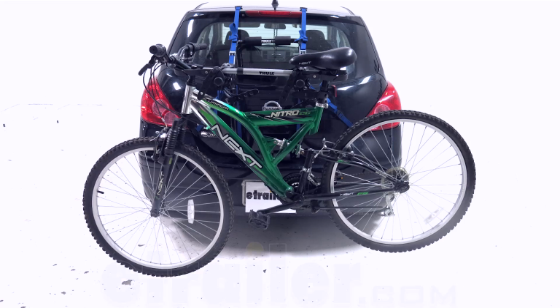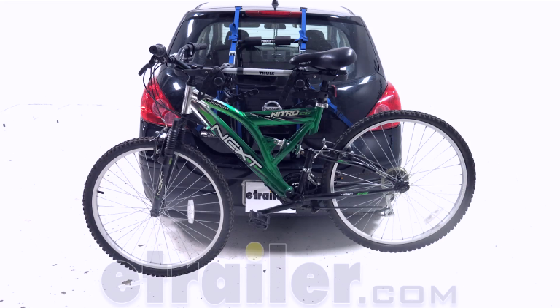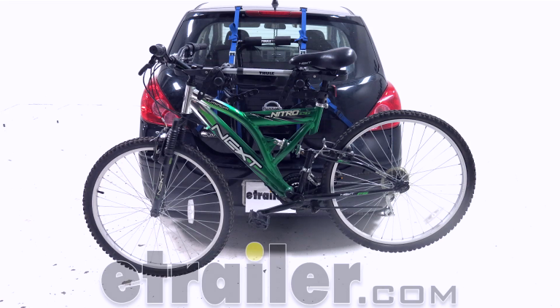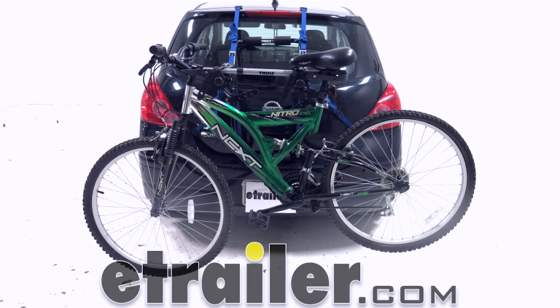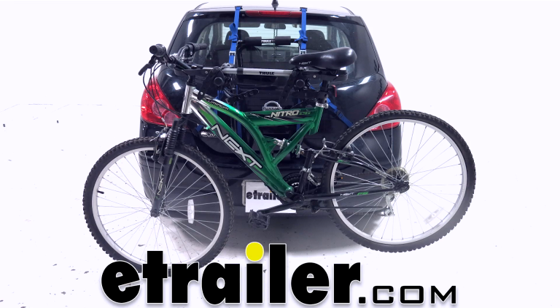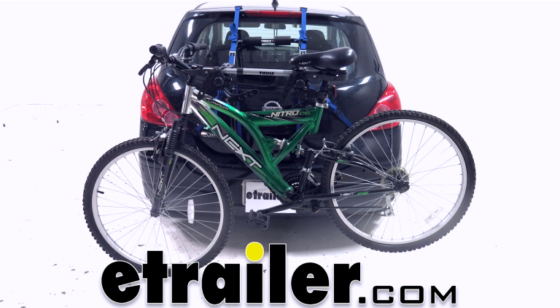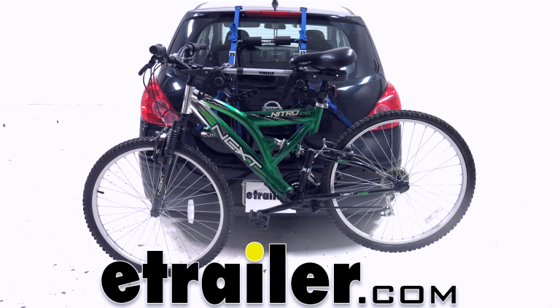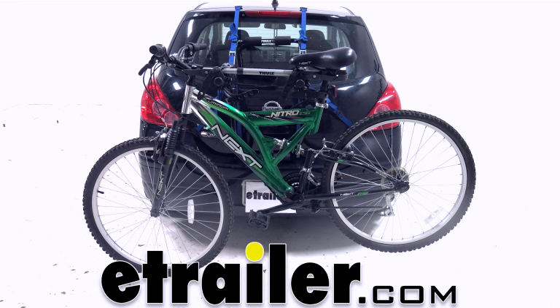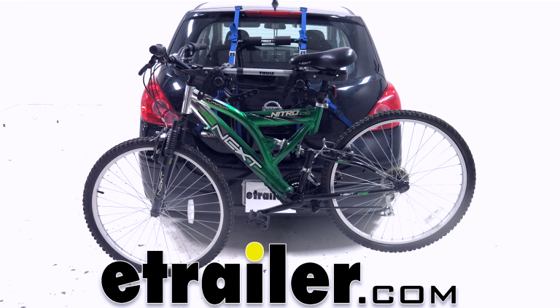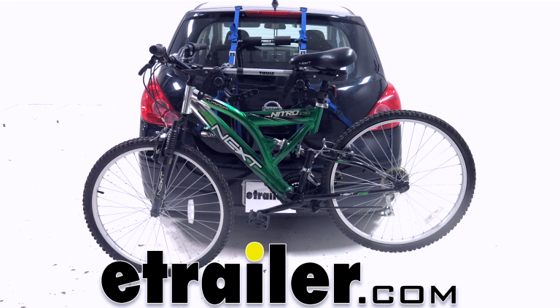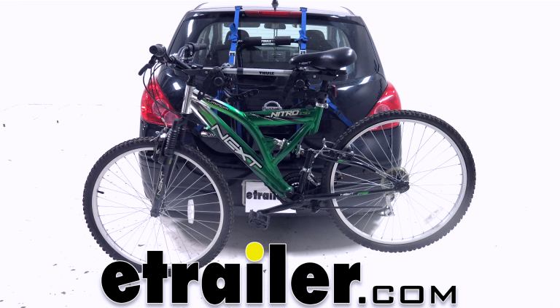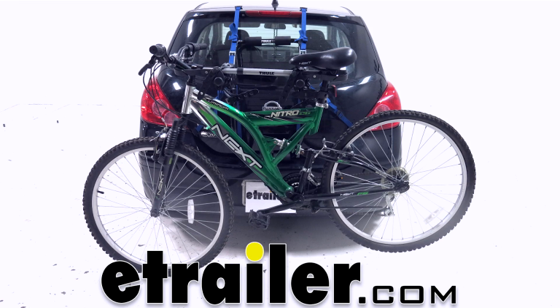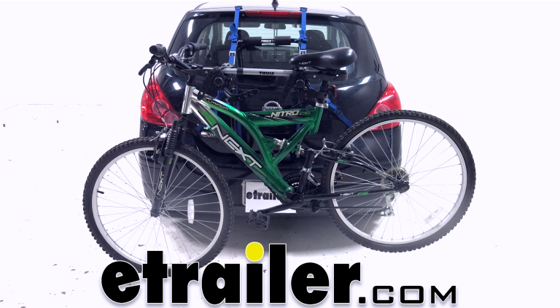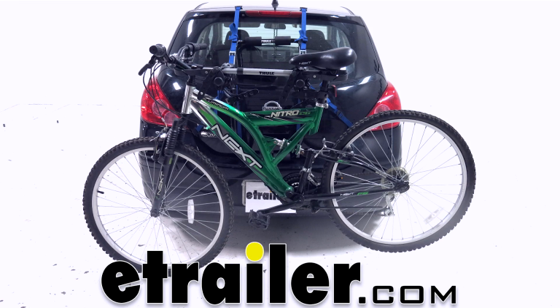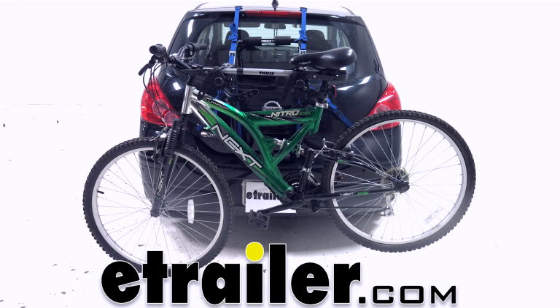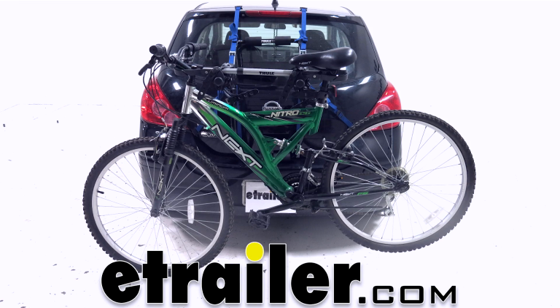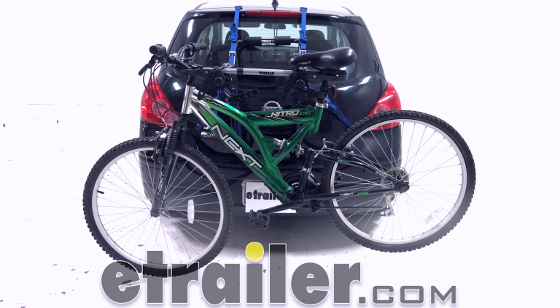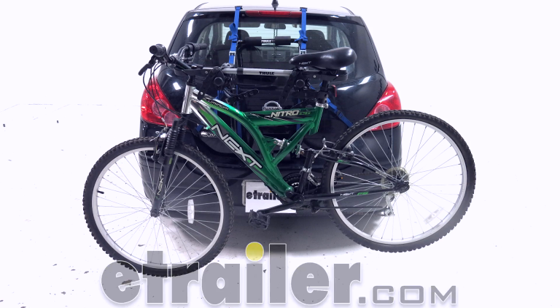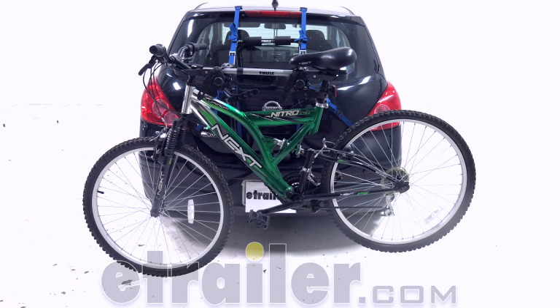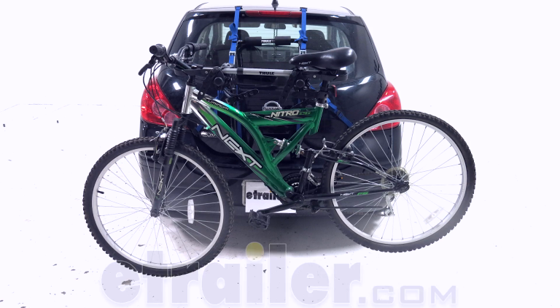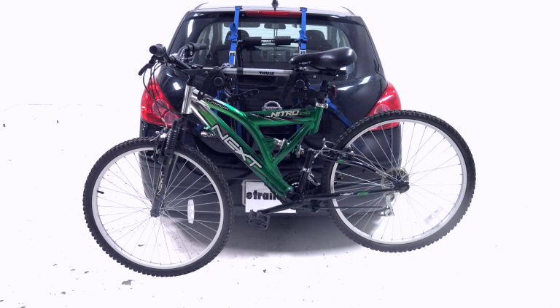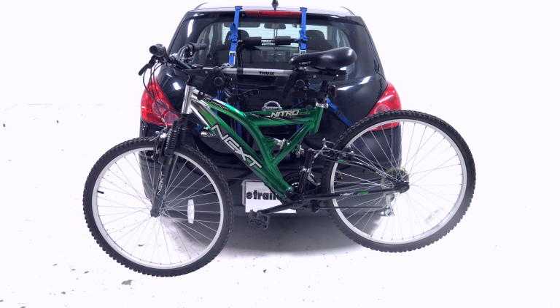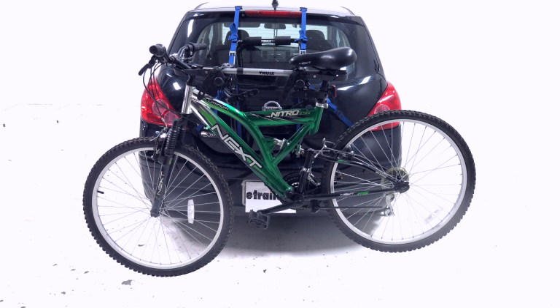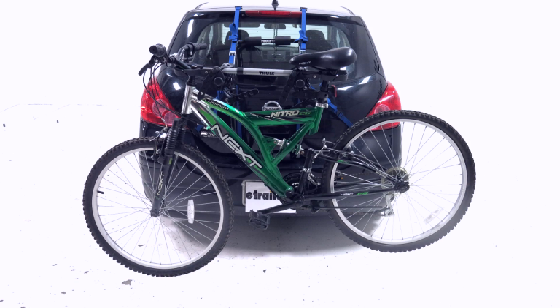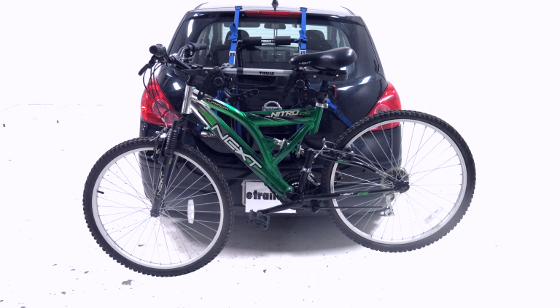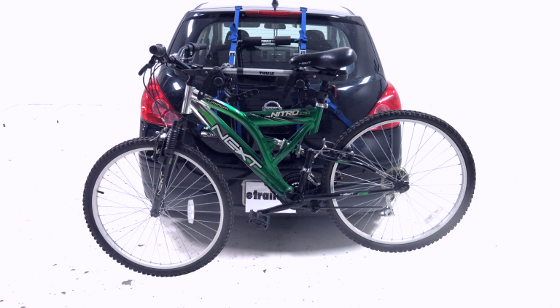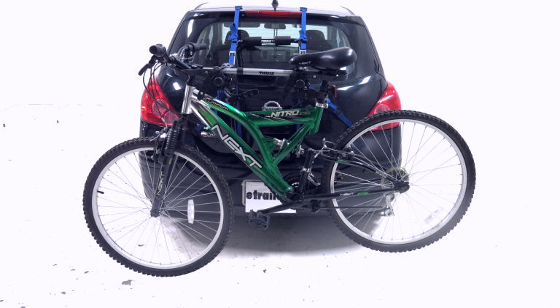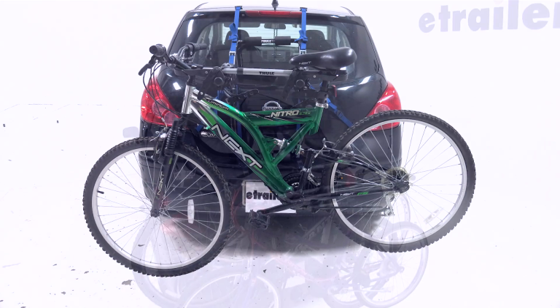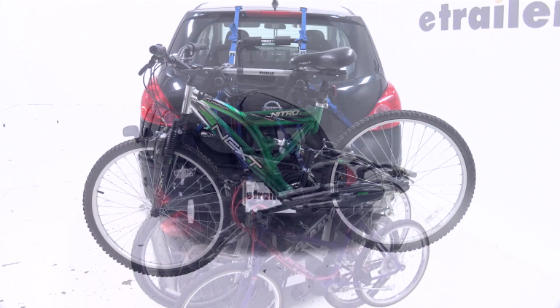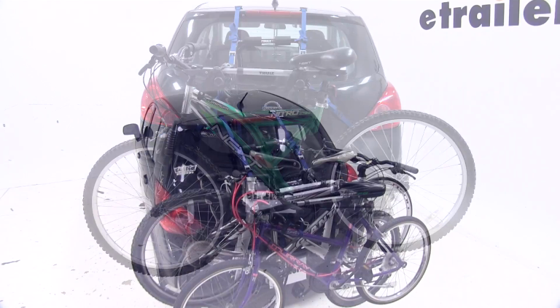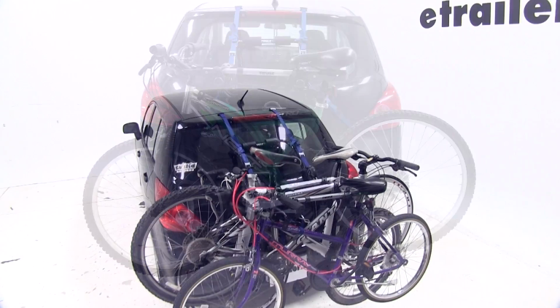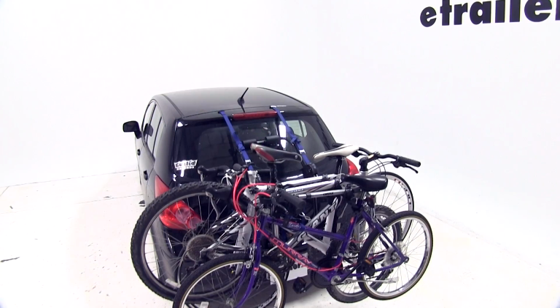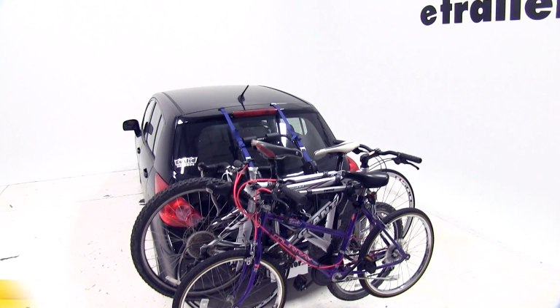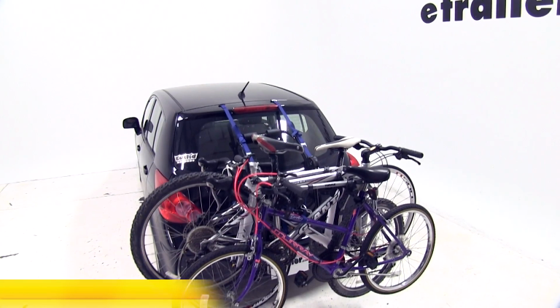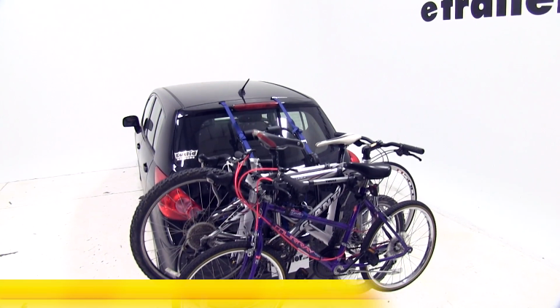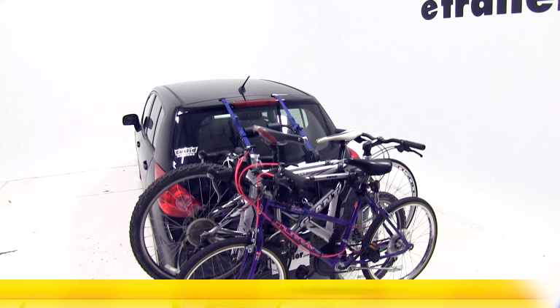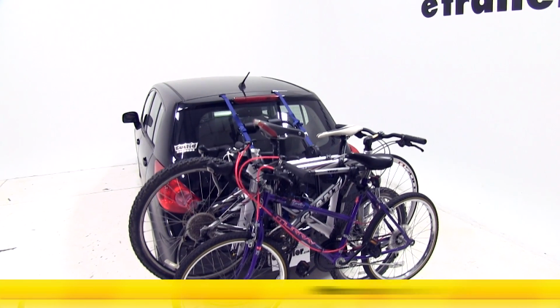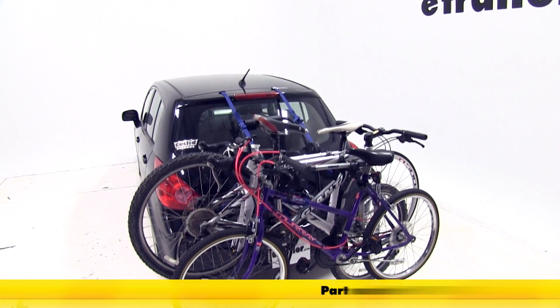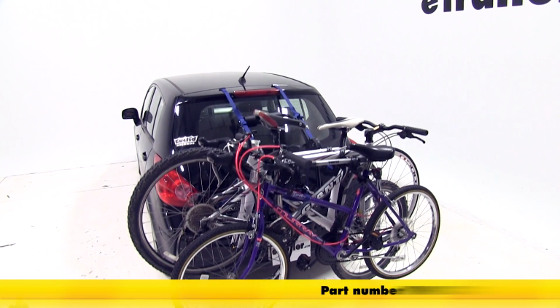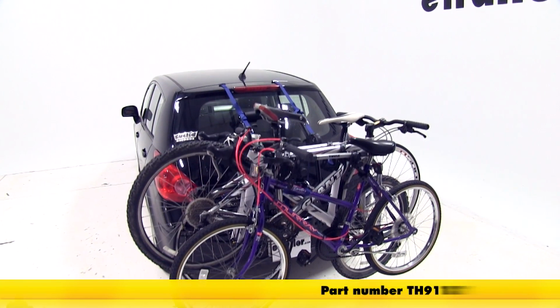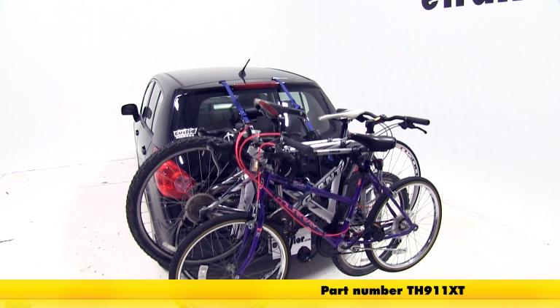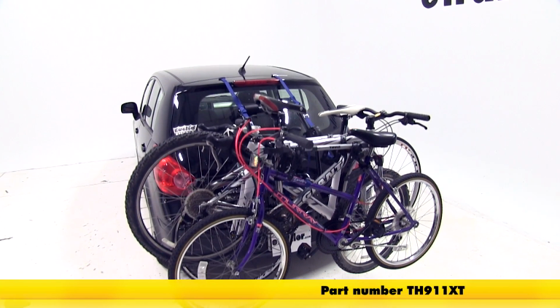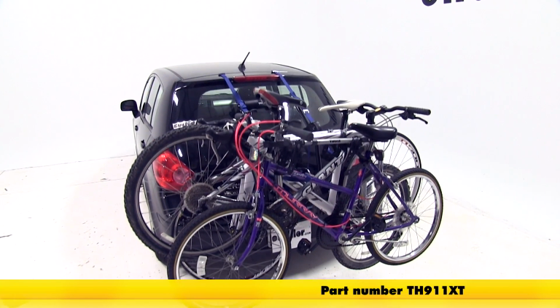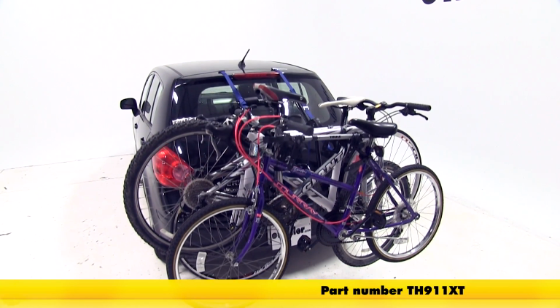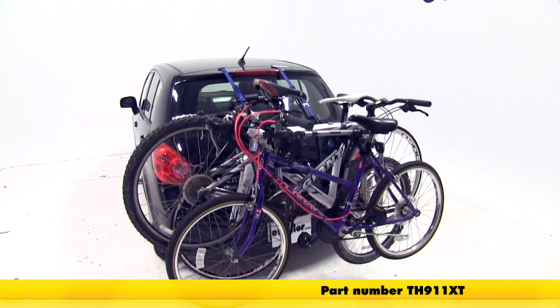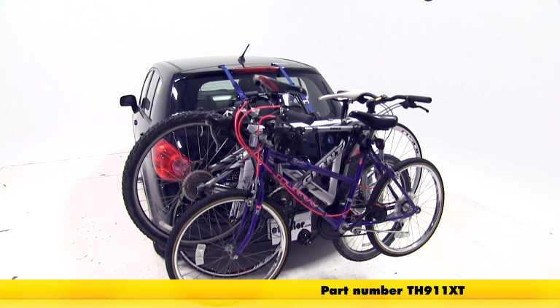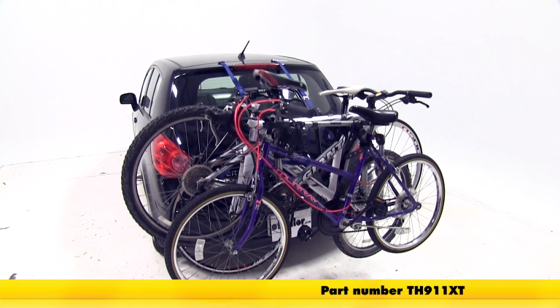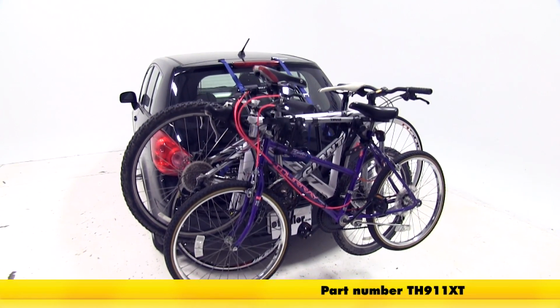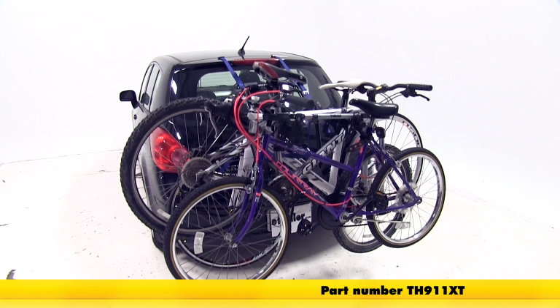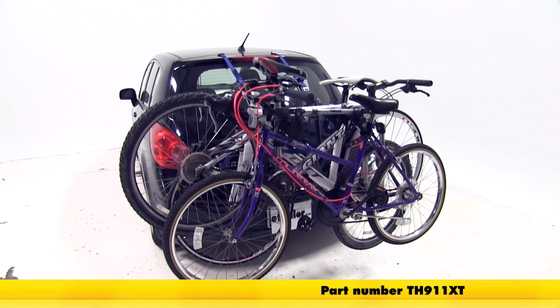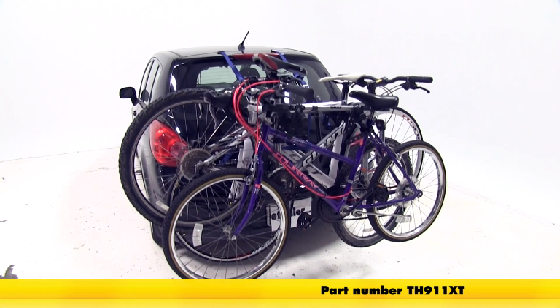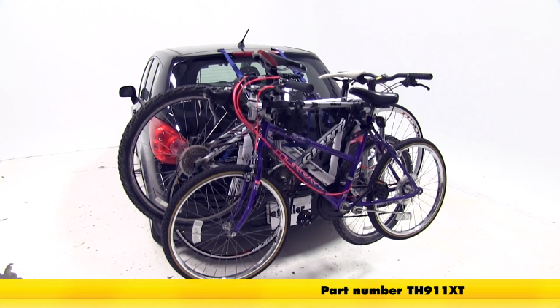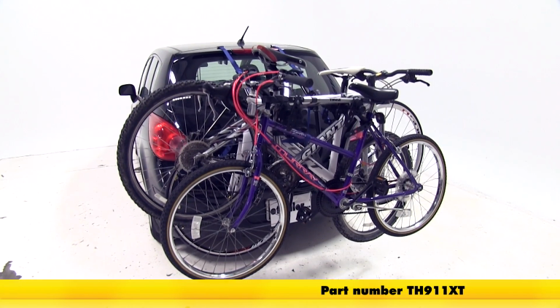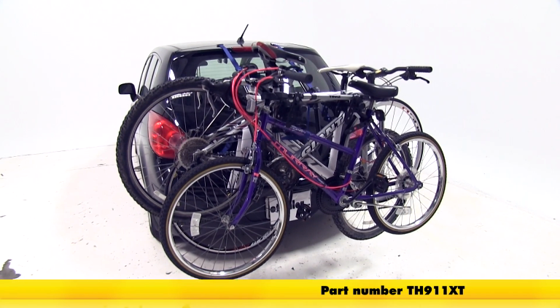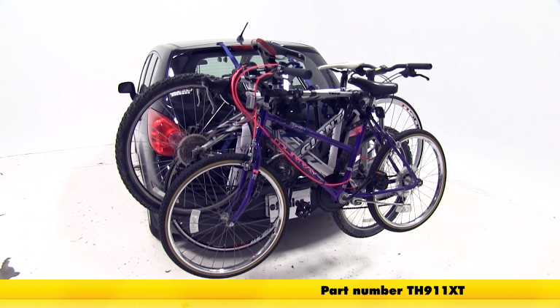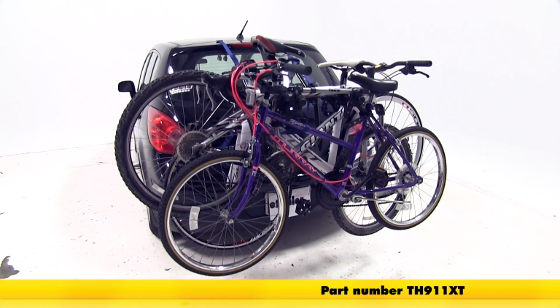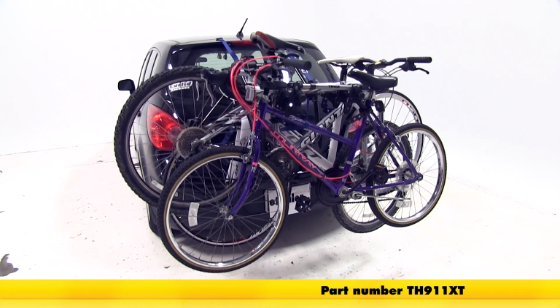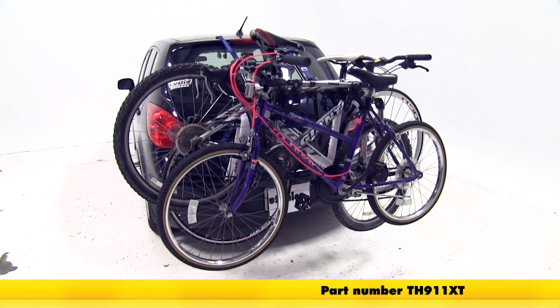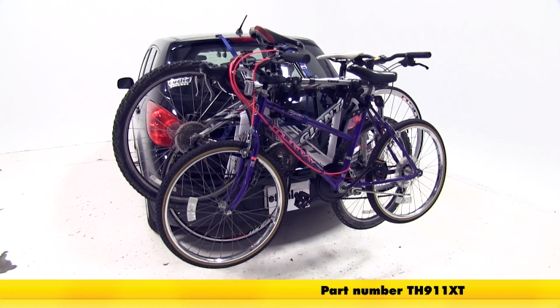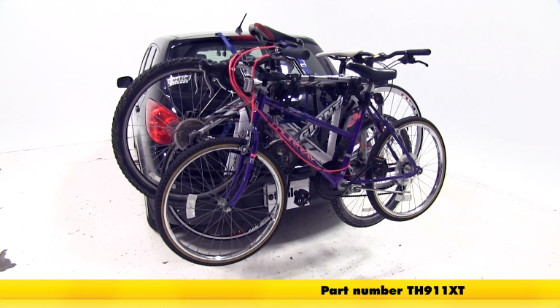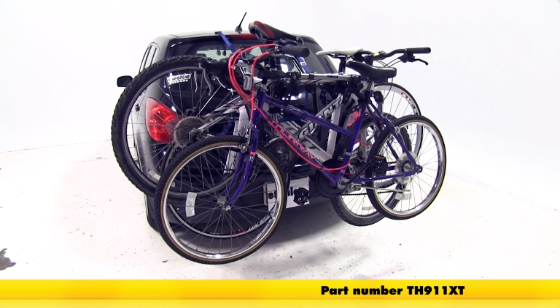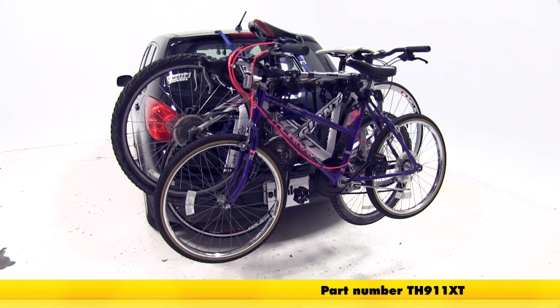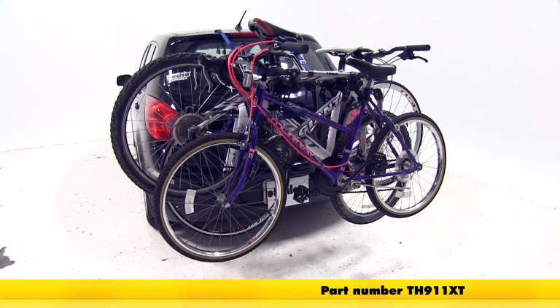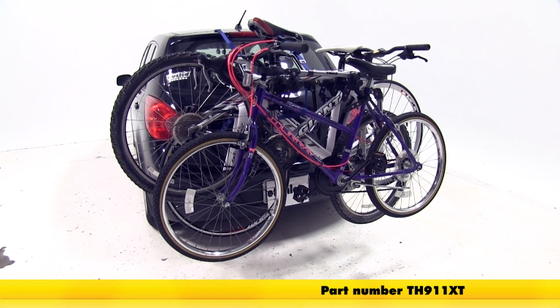Today we're going to be taking a look at the Thule Passage. This is a trunk-mounted three-bike rack. The part number on it is TH911XT.